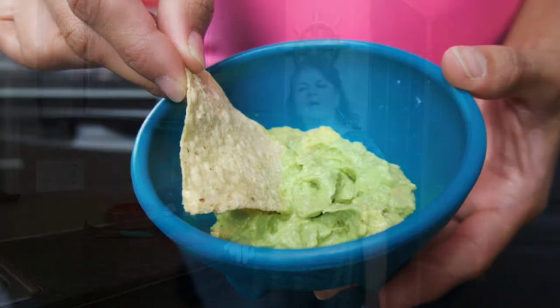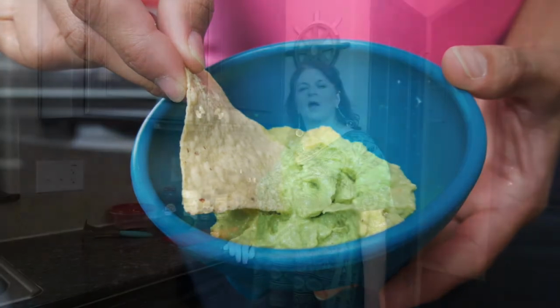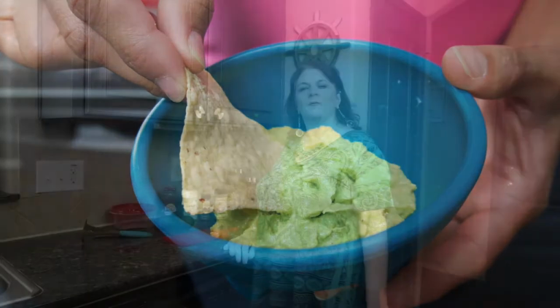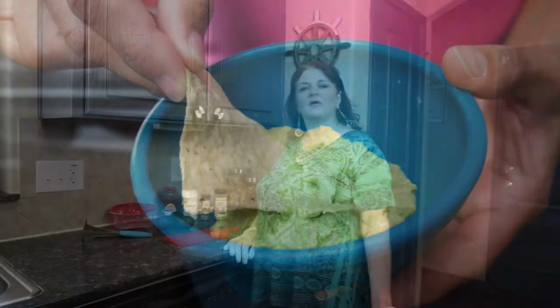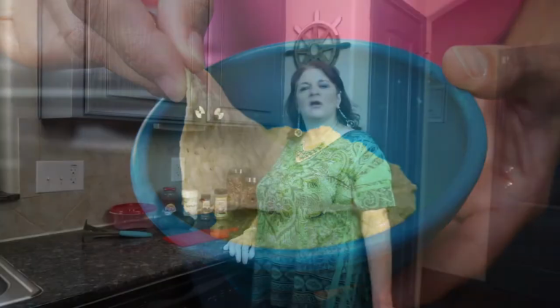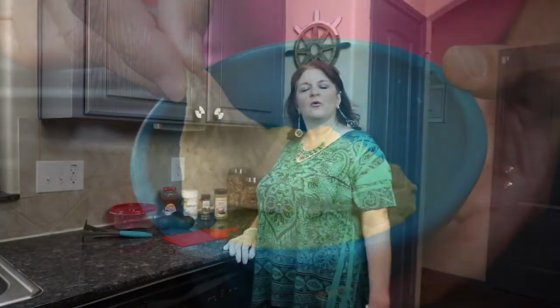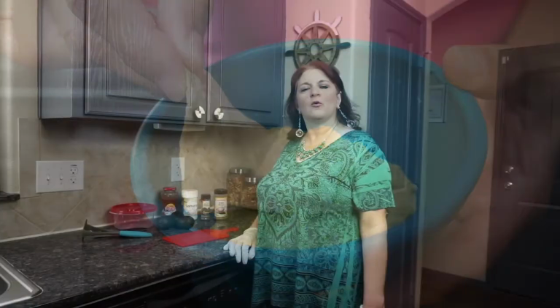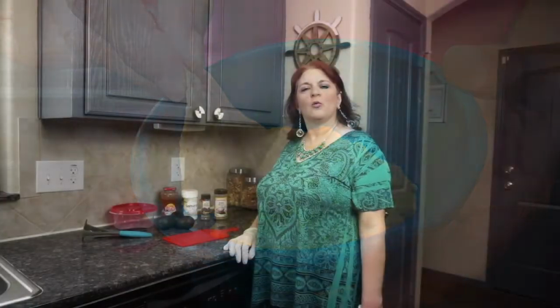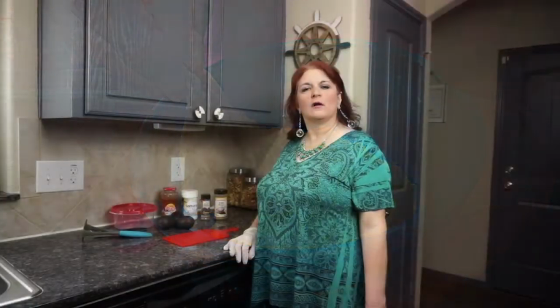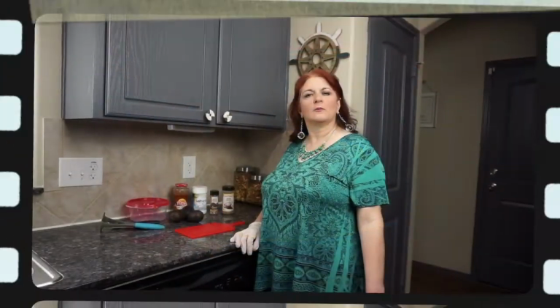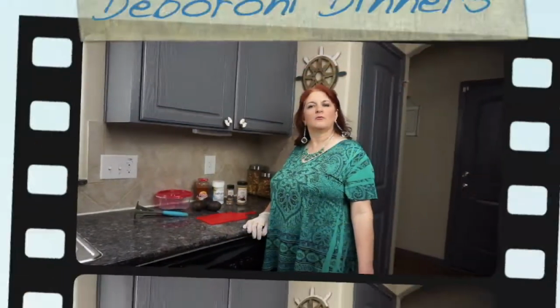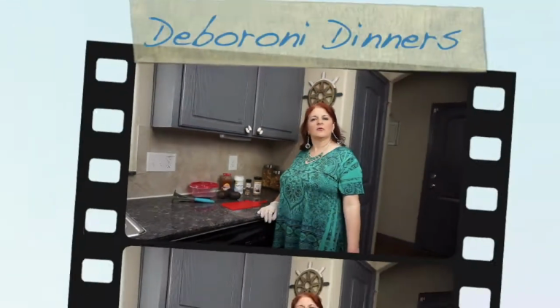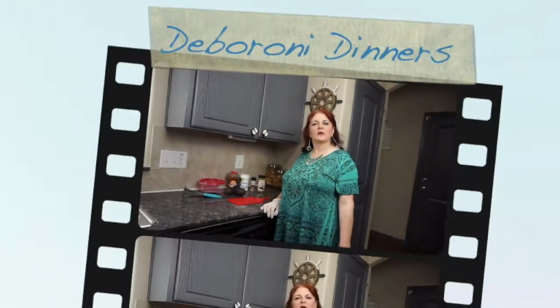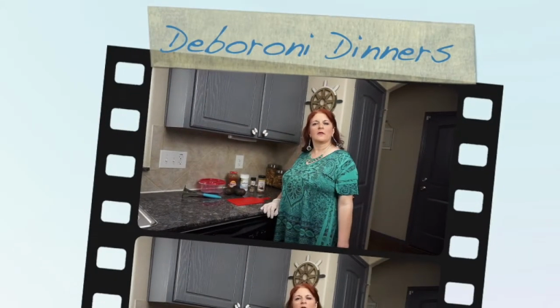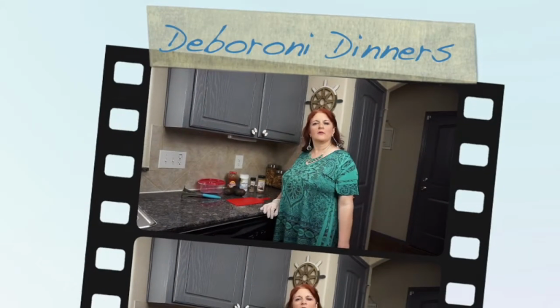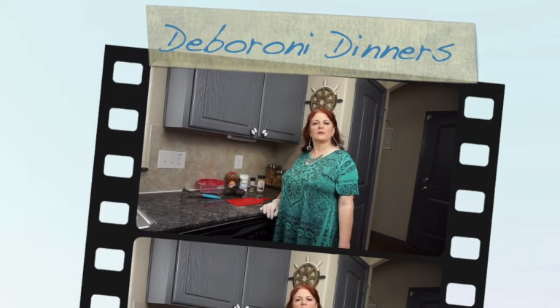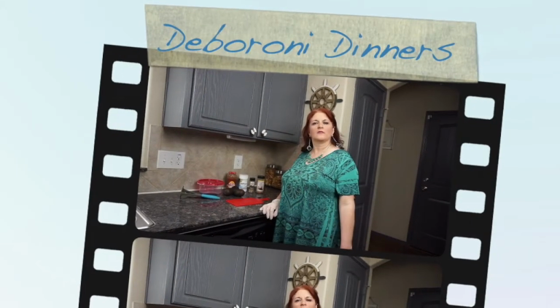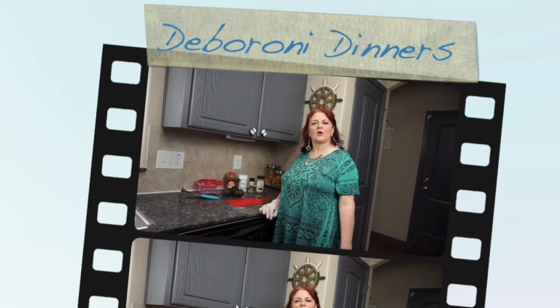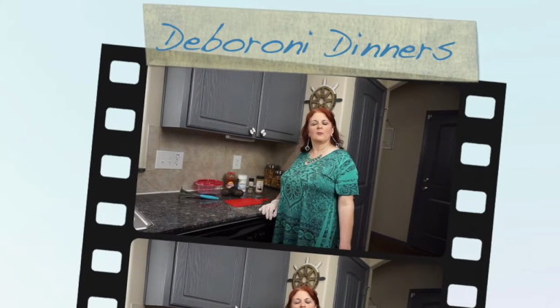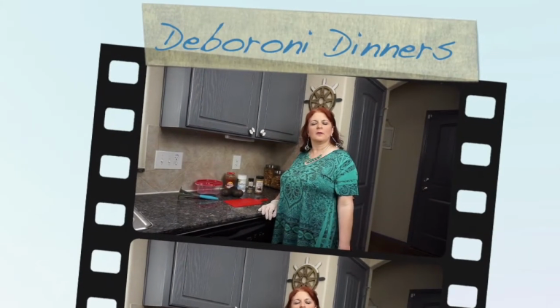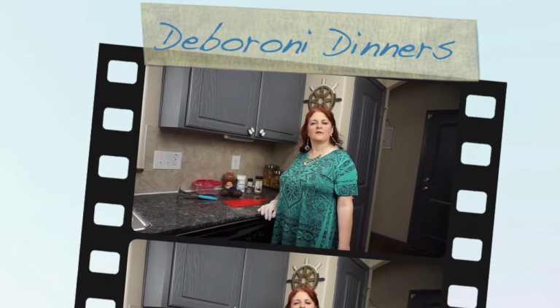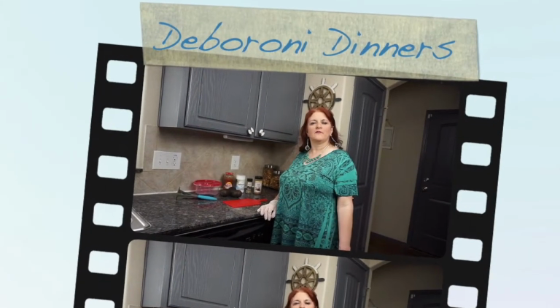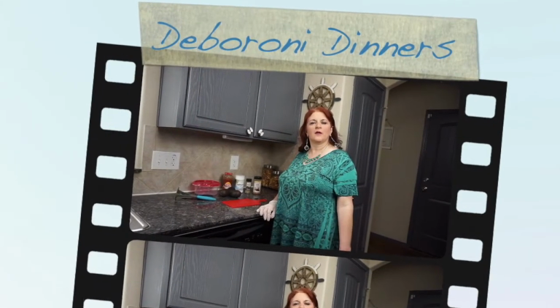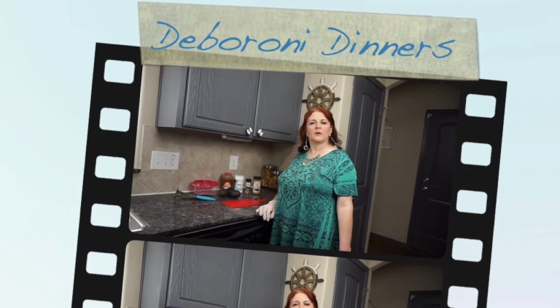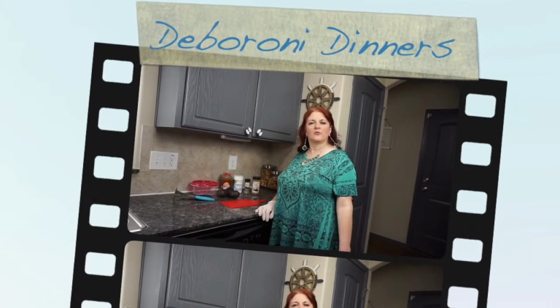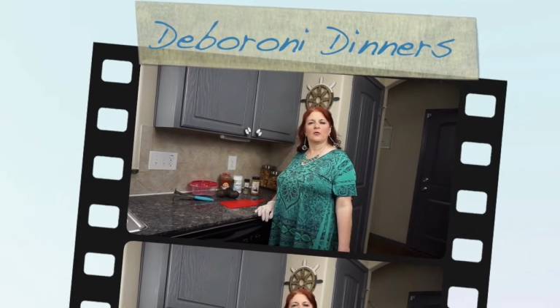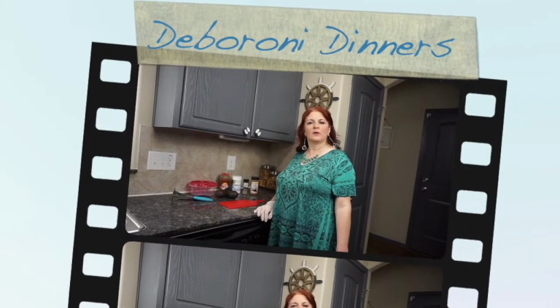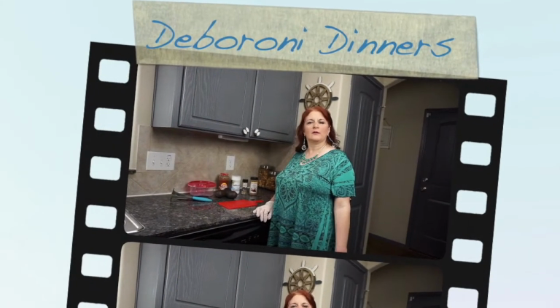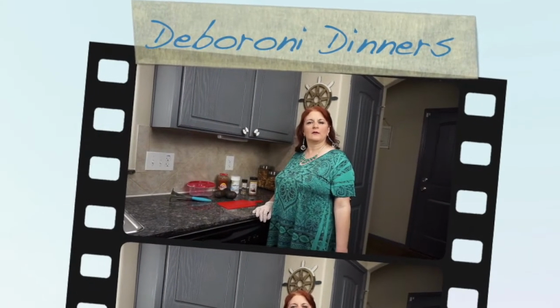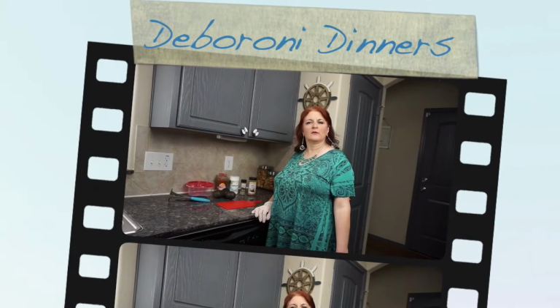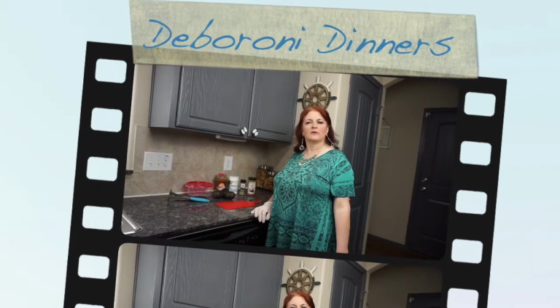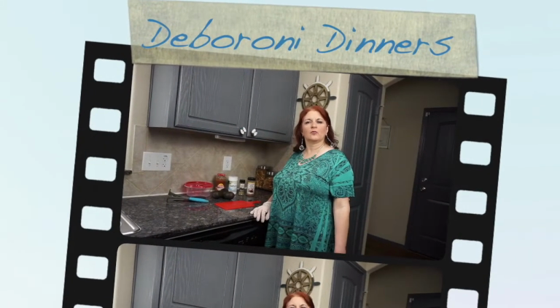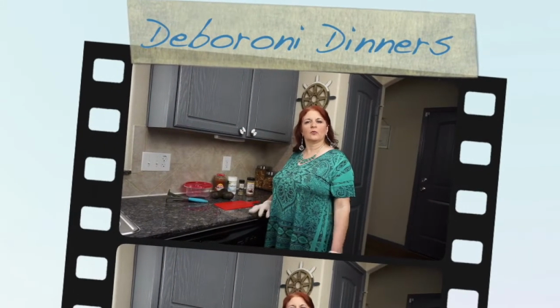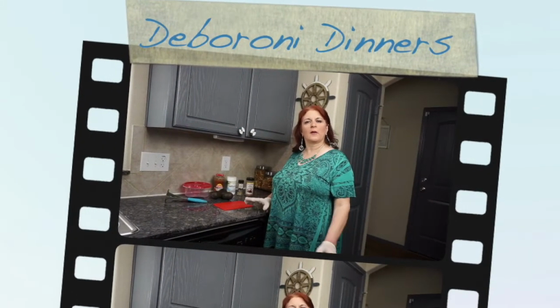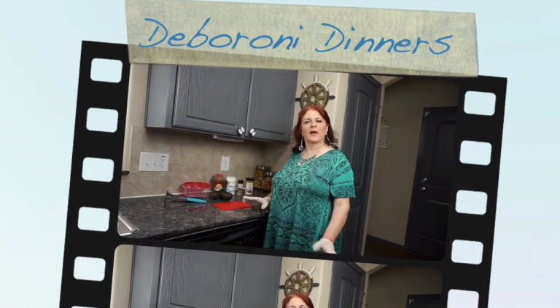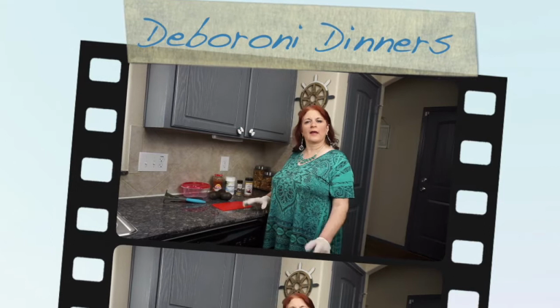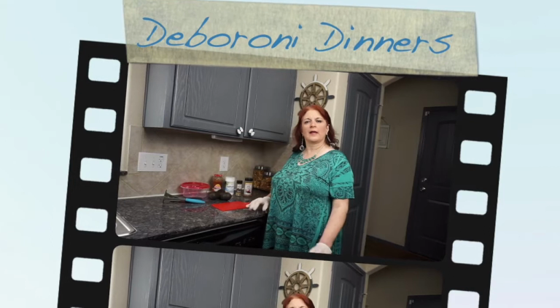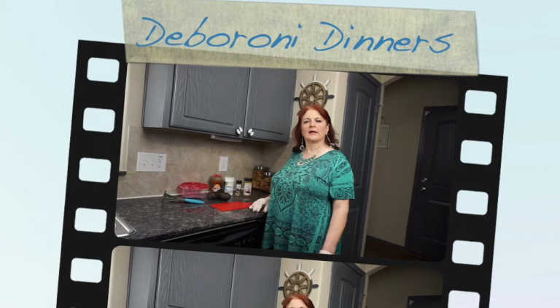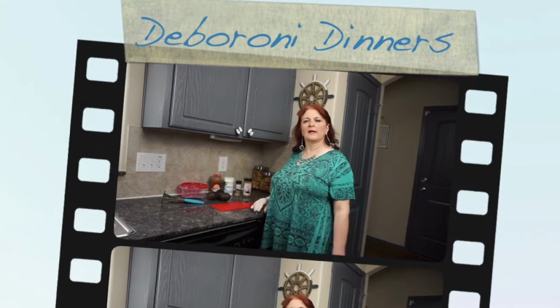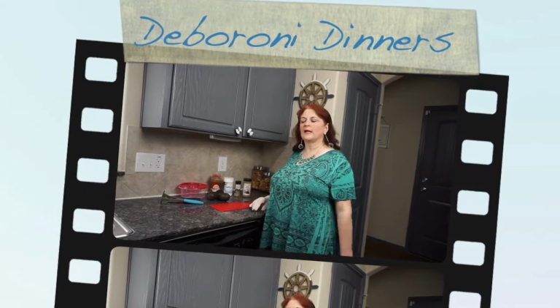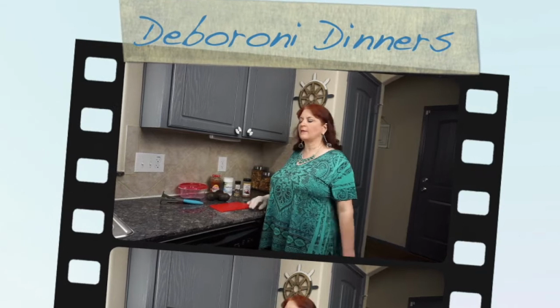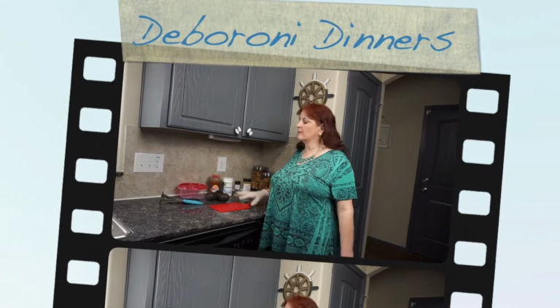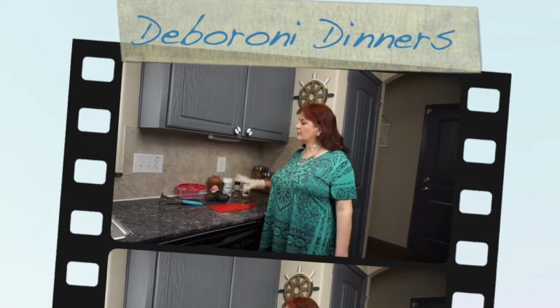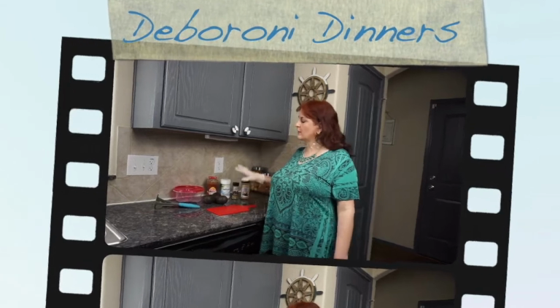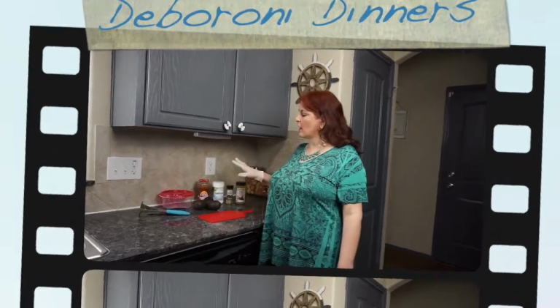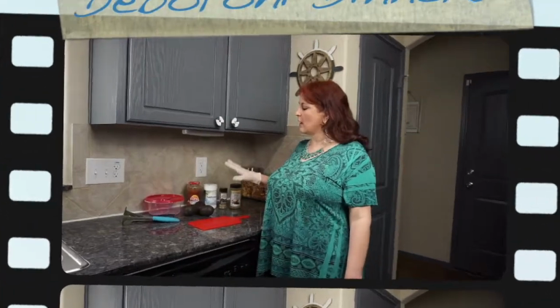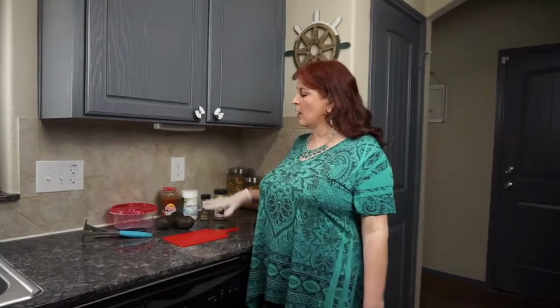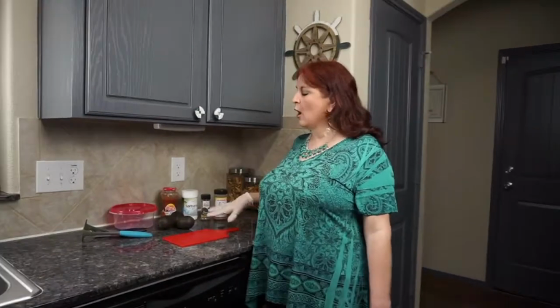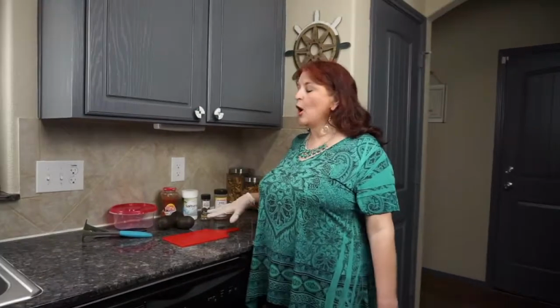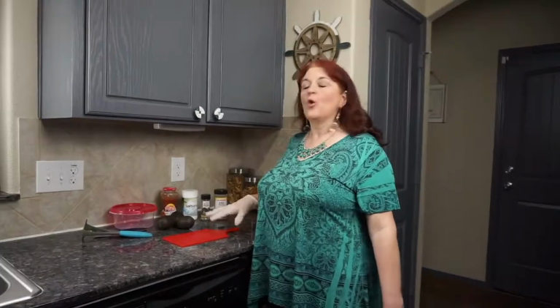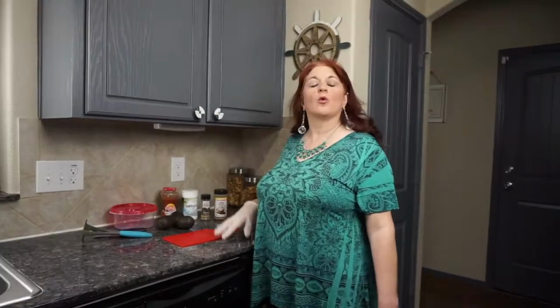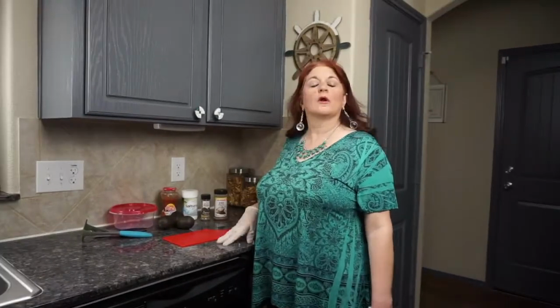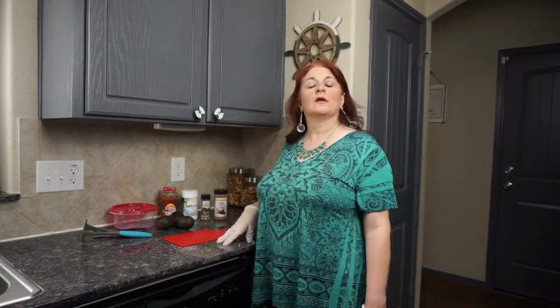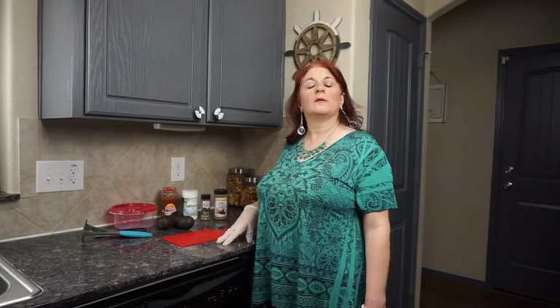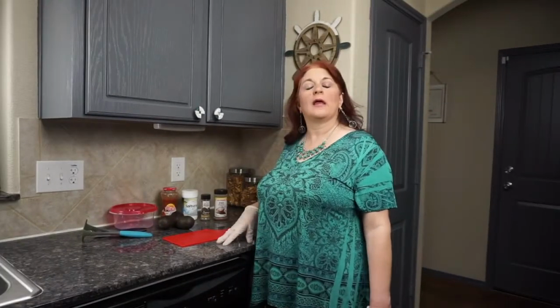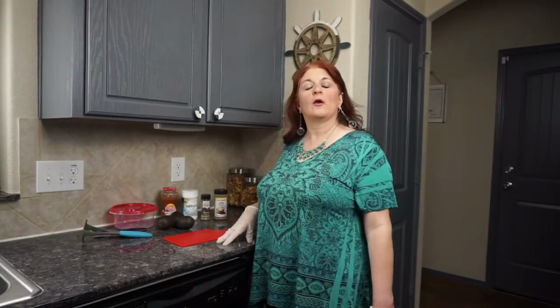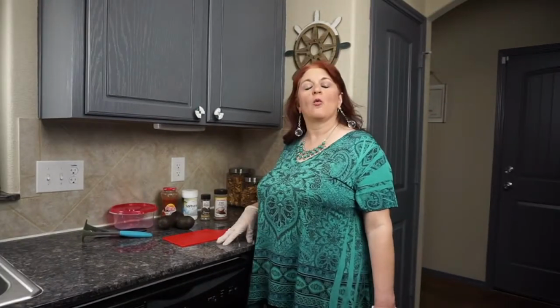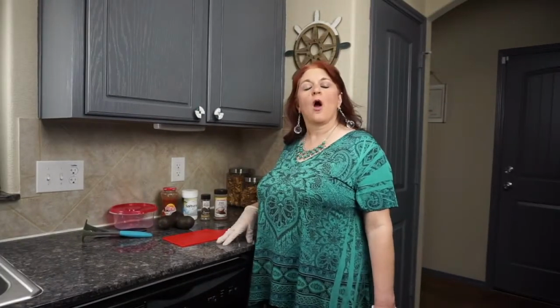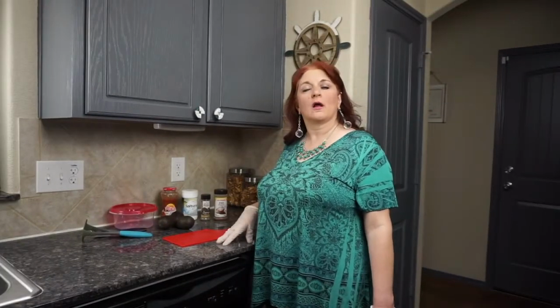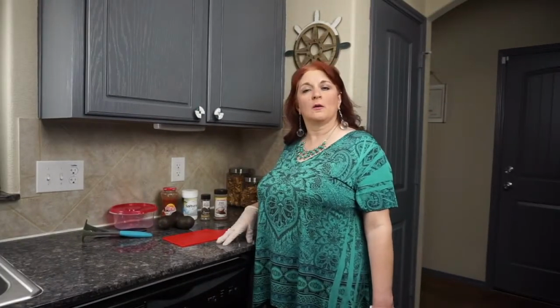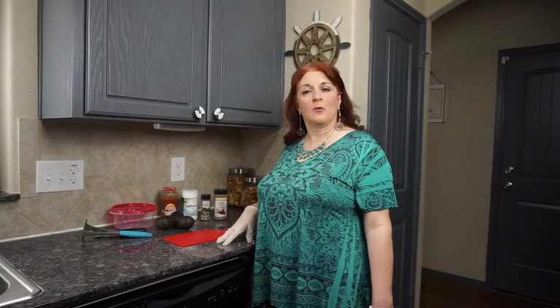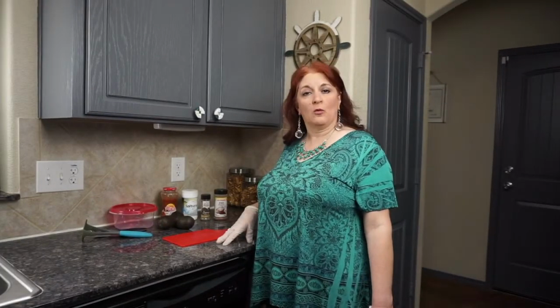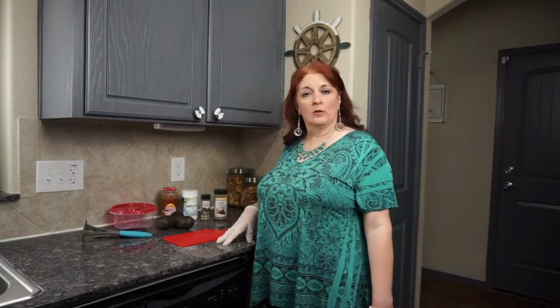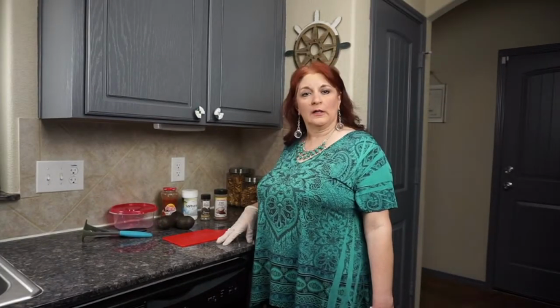I'm Debra. Welcome to another installment of Debaroni Dinners. We're back at it again this time — we're going to make guacamole.